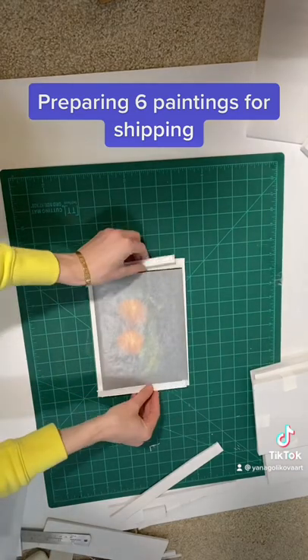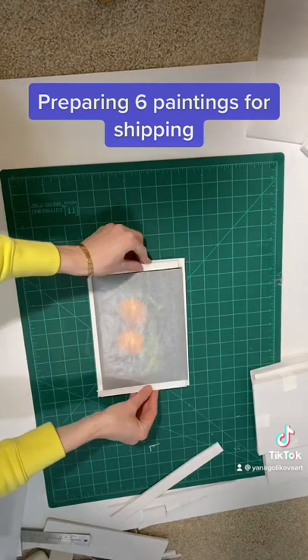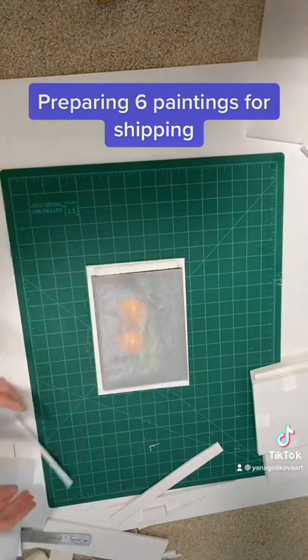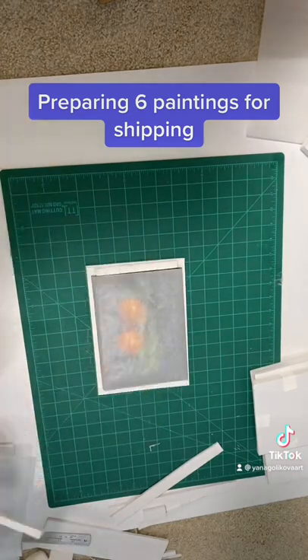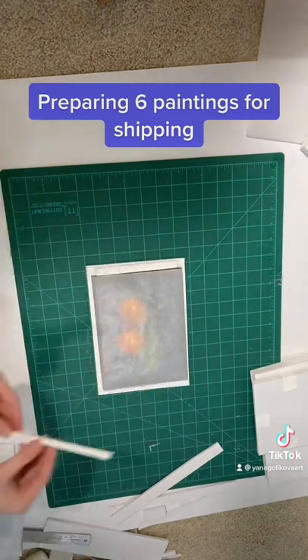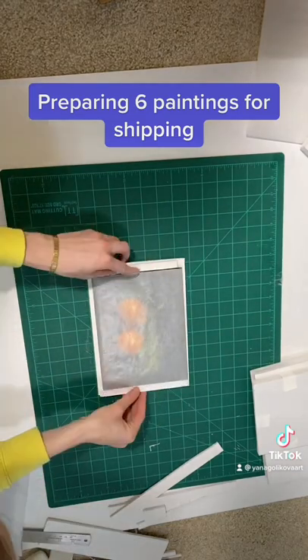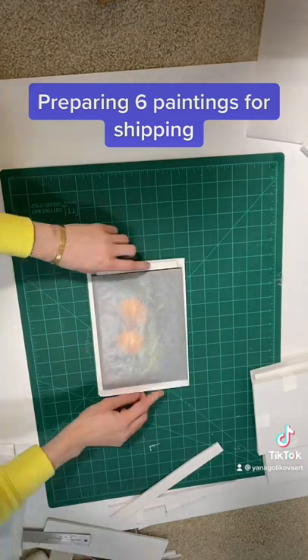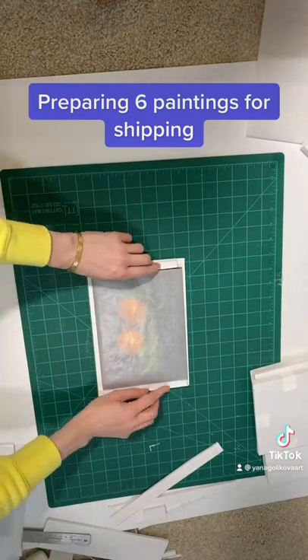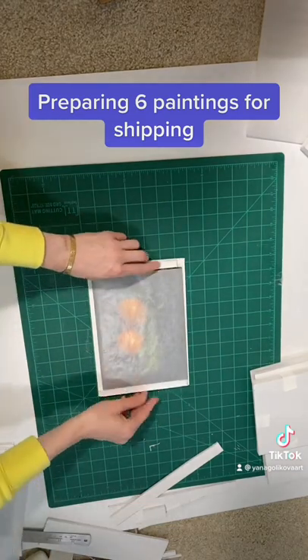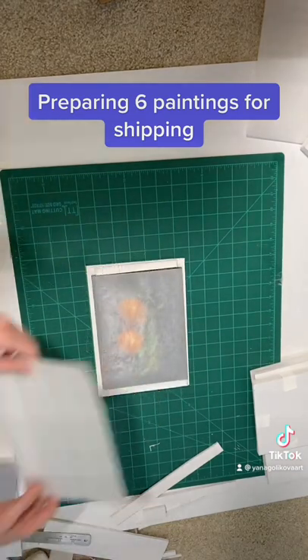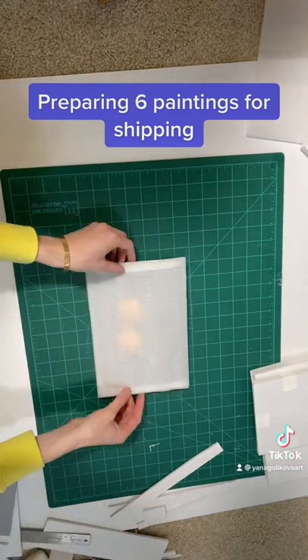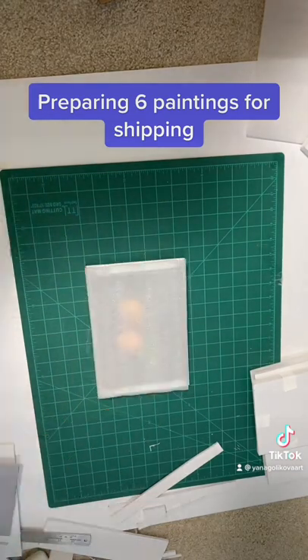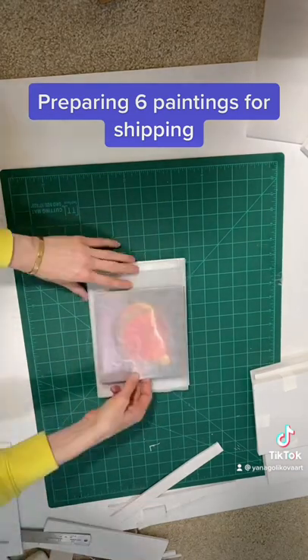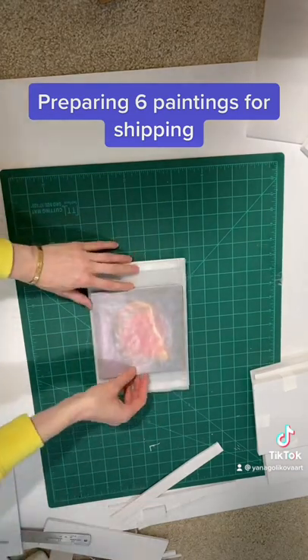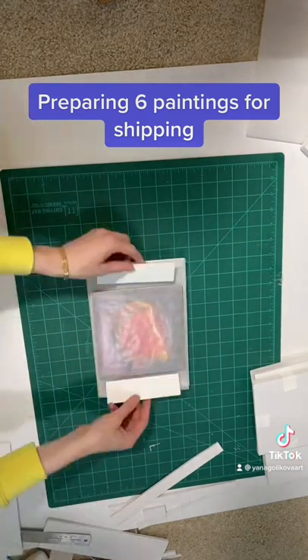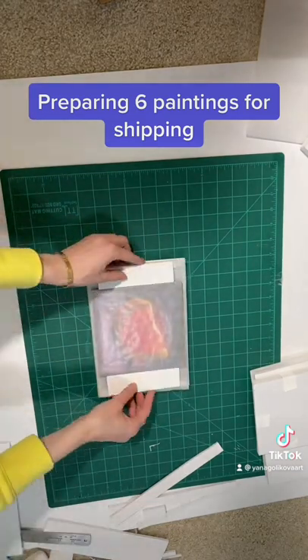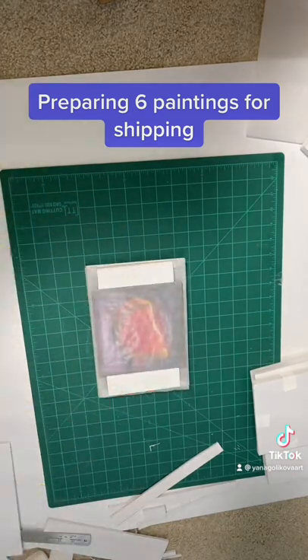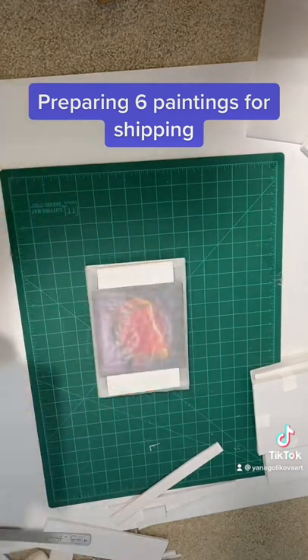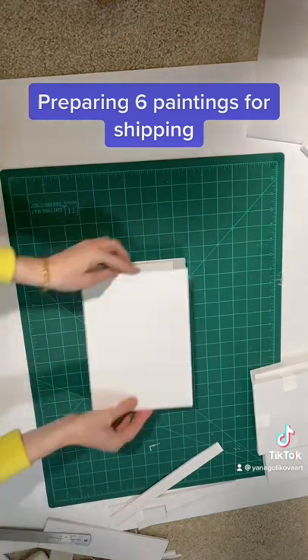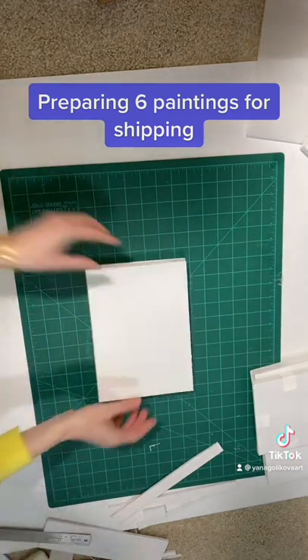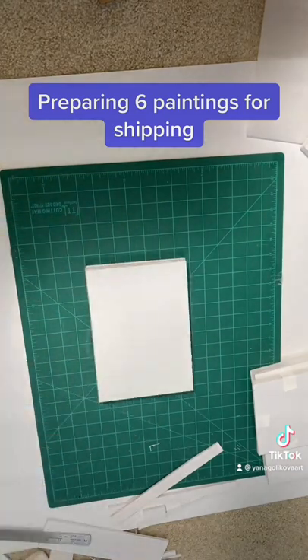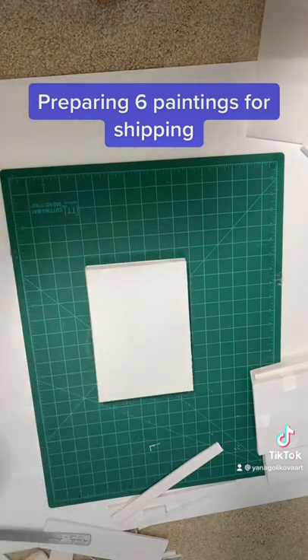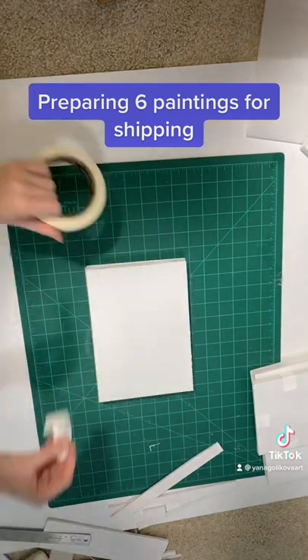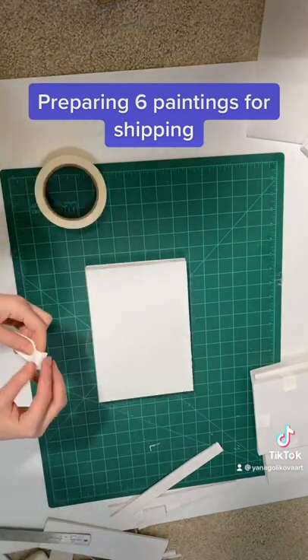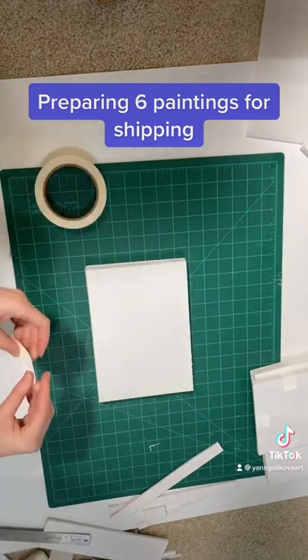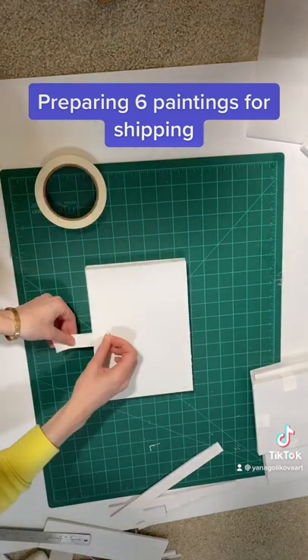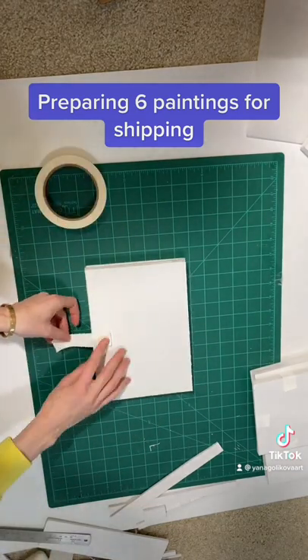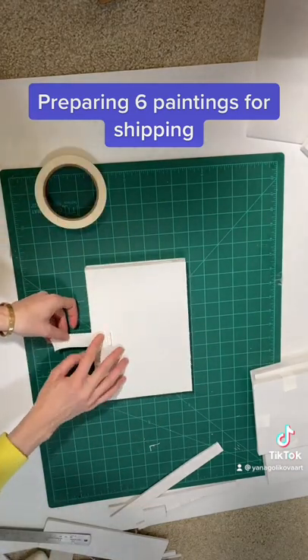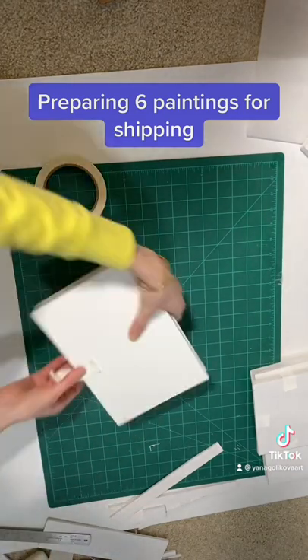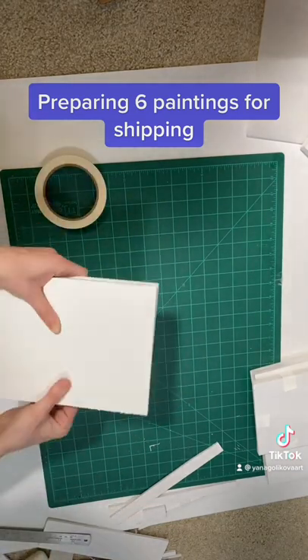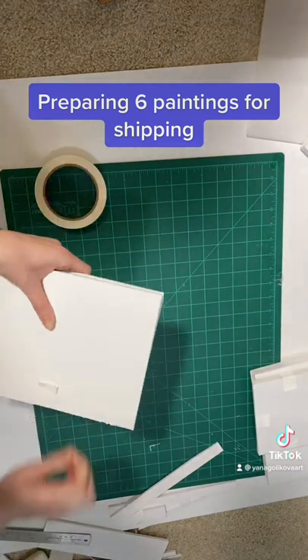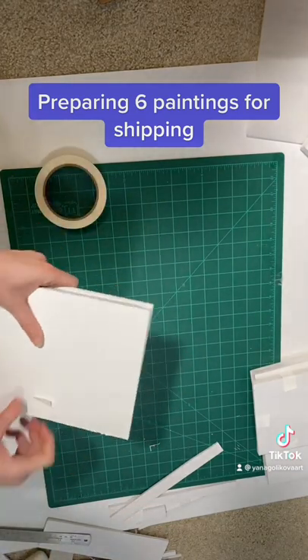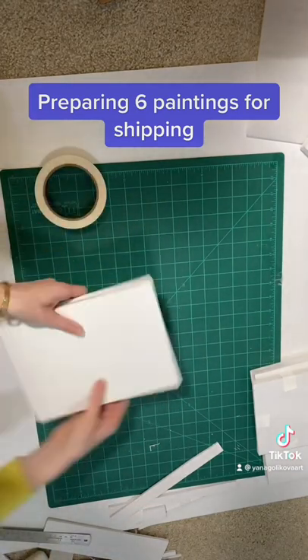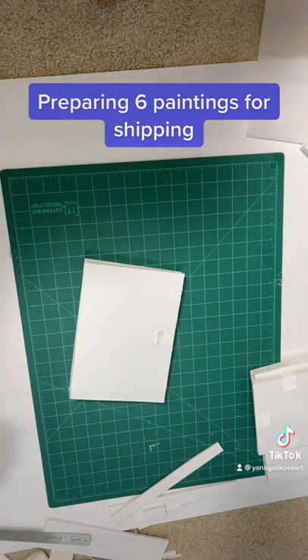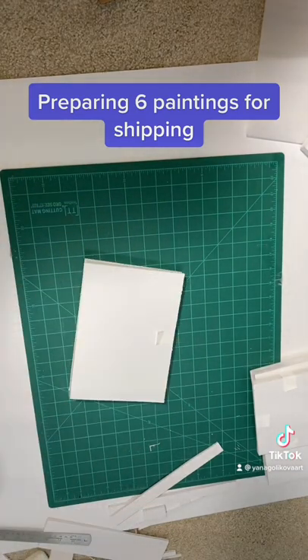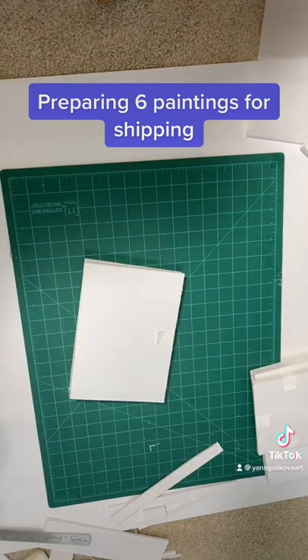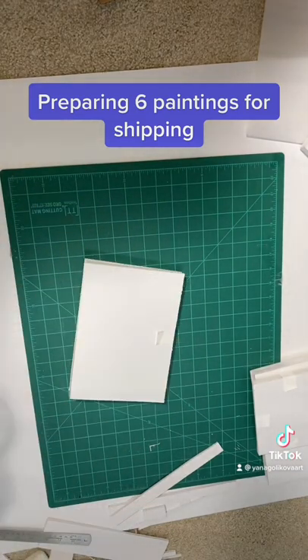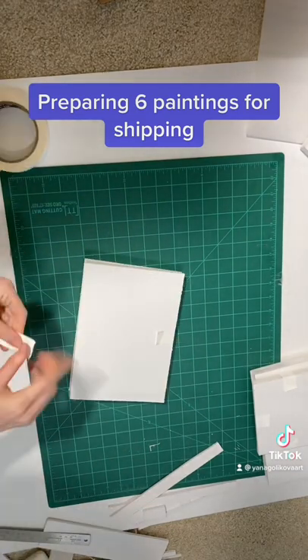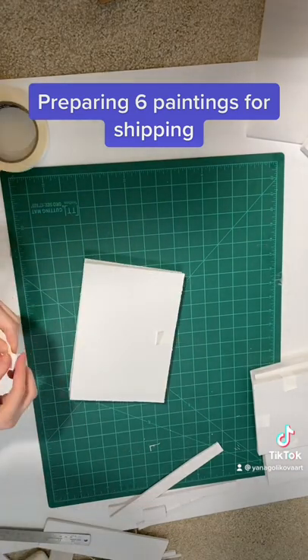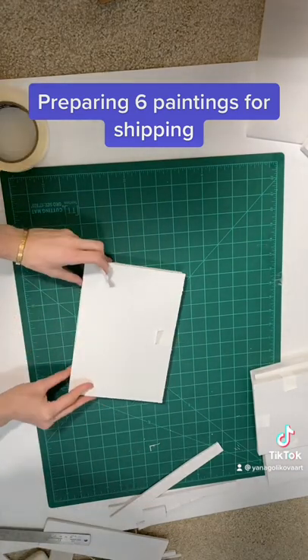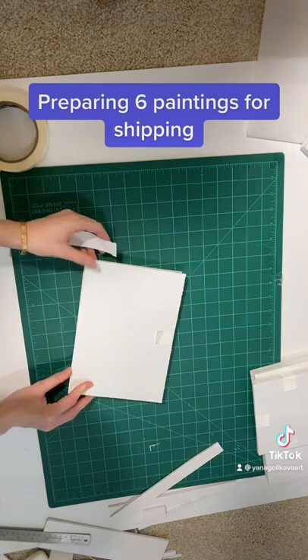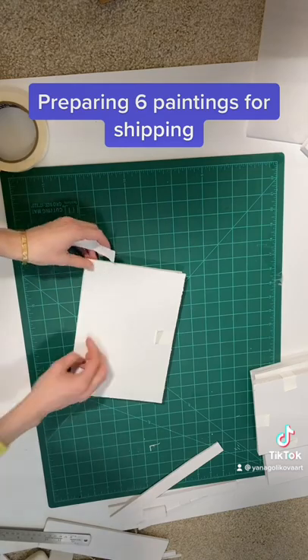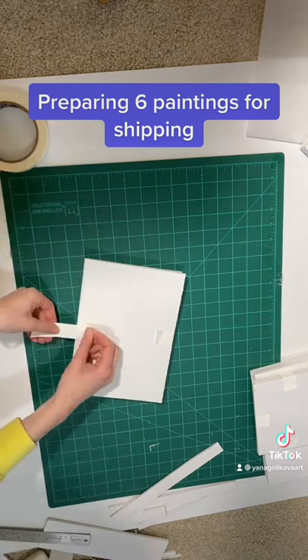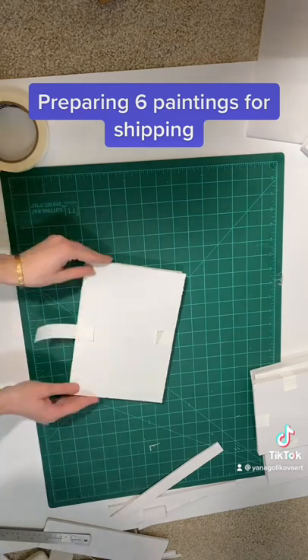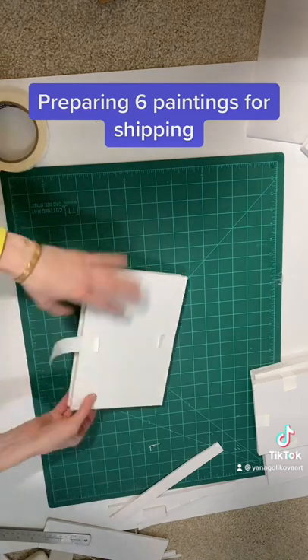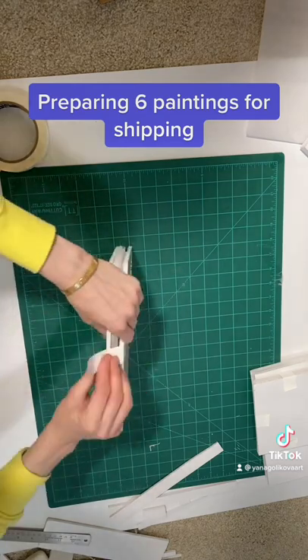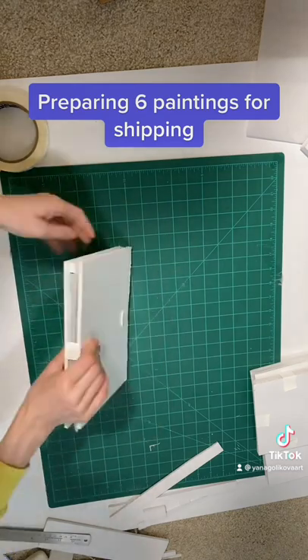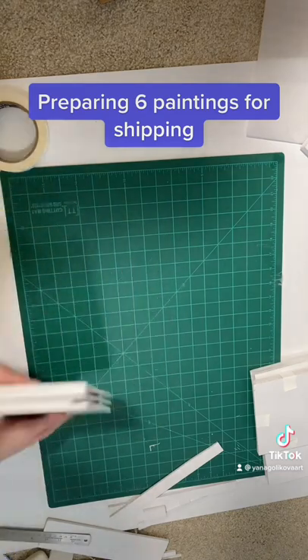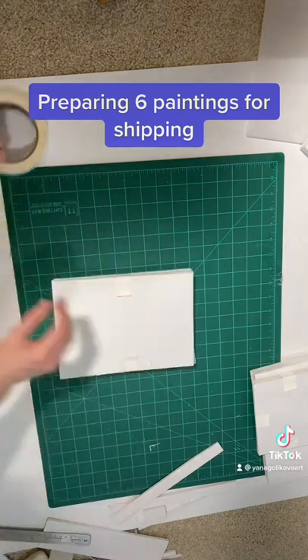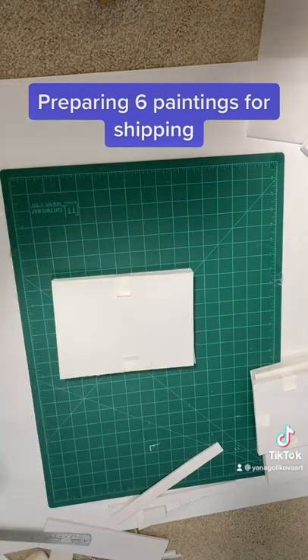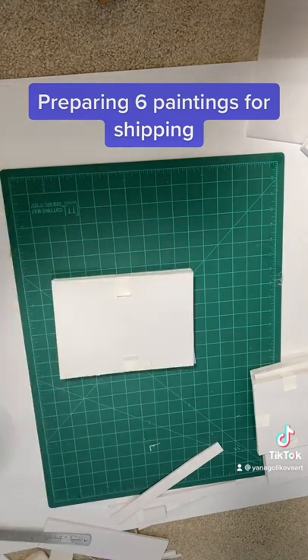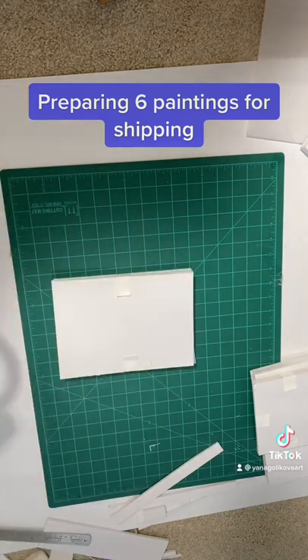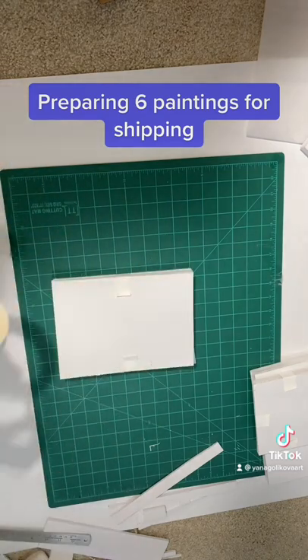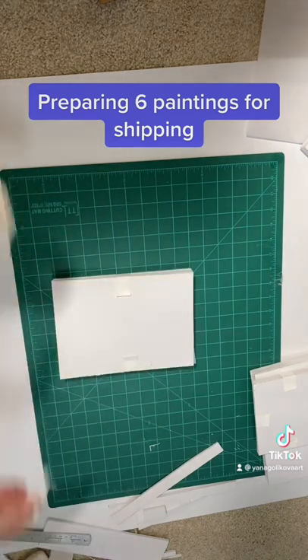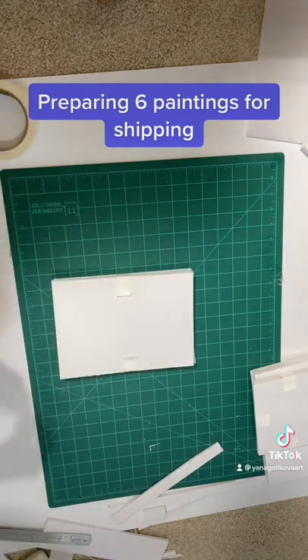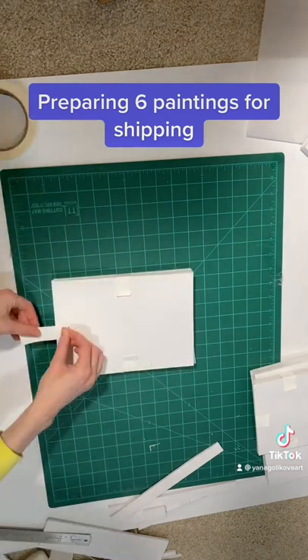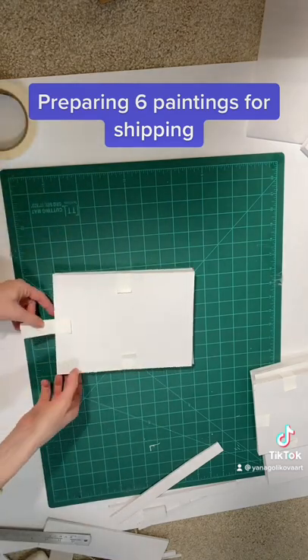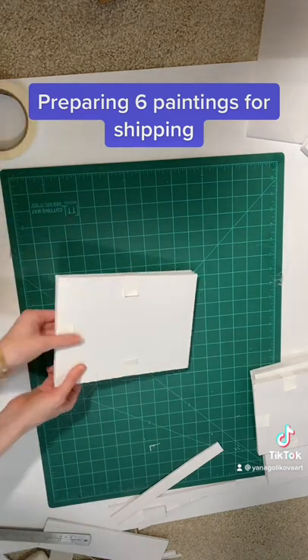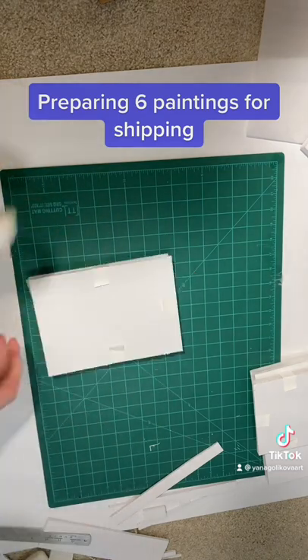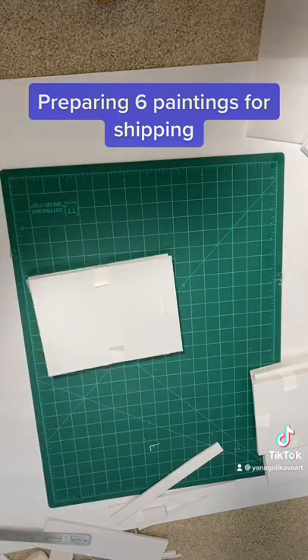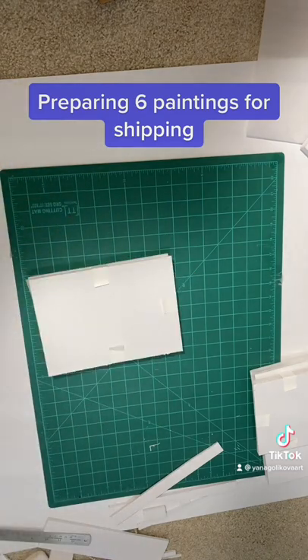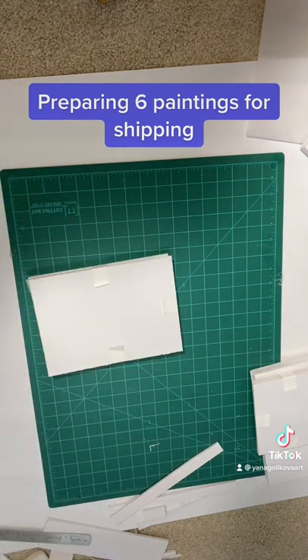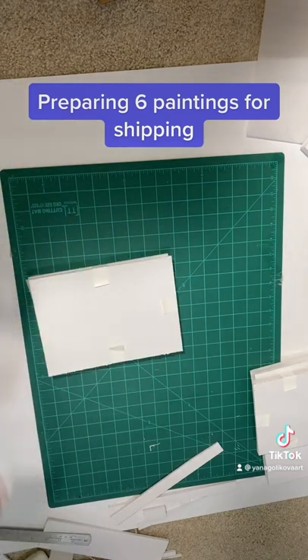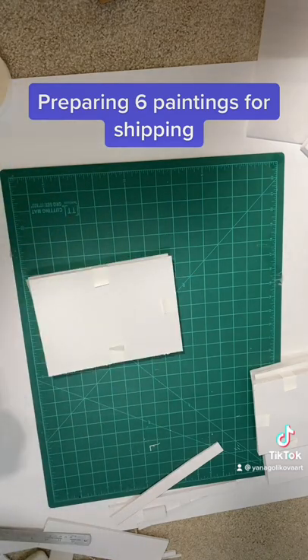Same thing here — I make sure I put the tape around all four edges so nothing is moving around and everything is very secure.